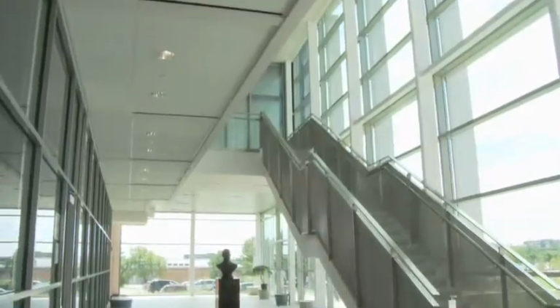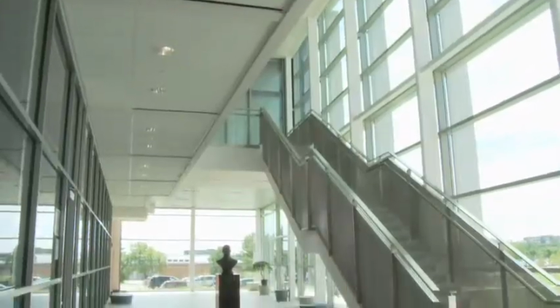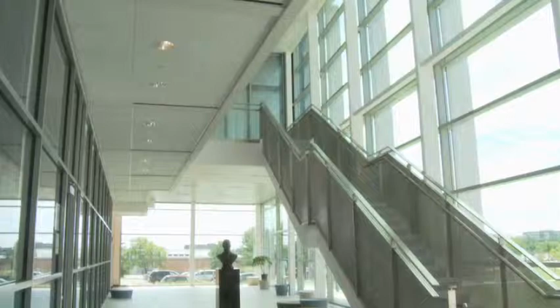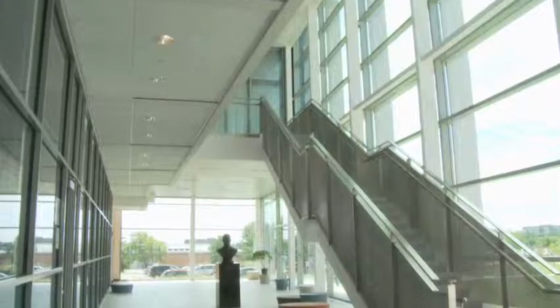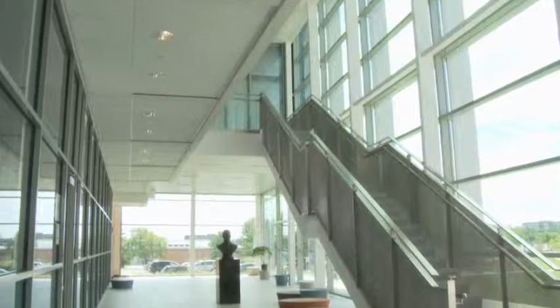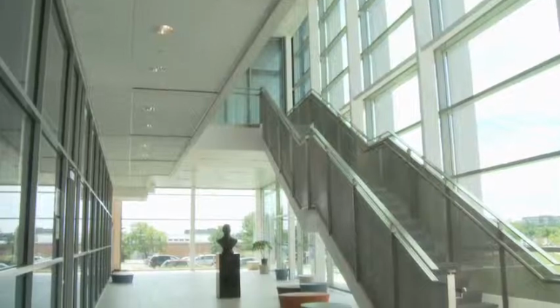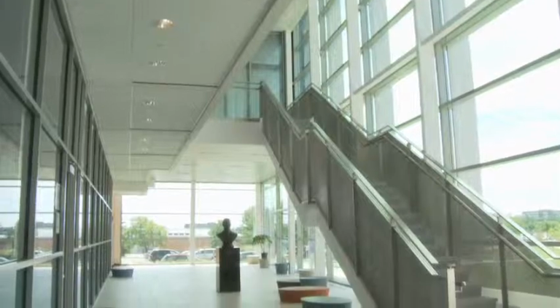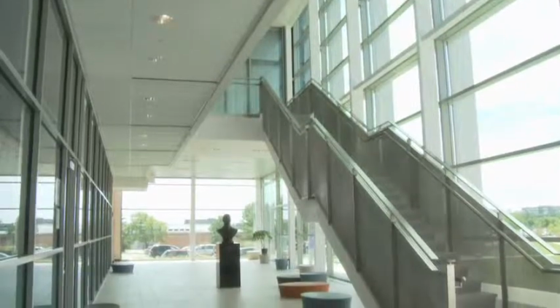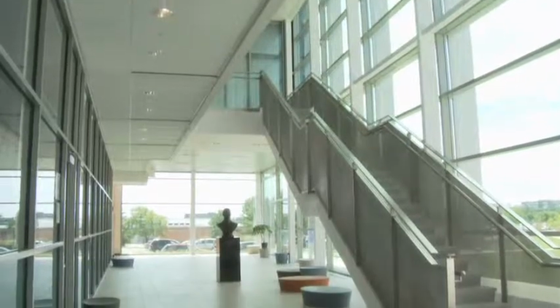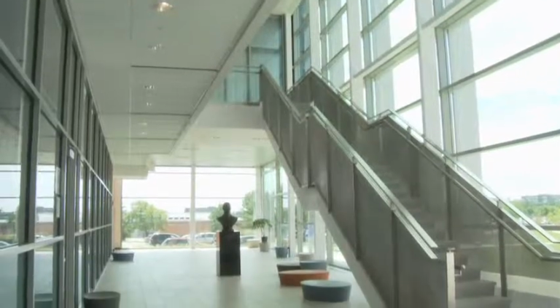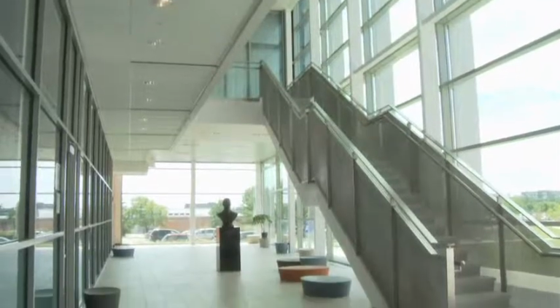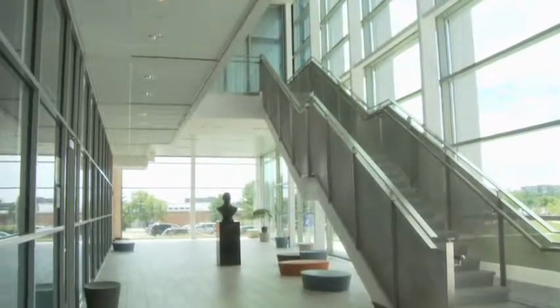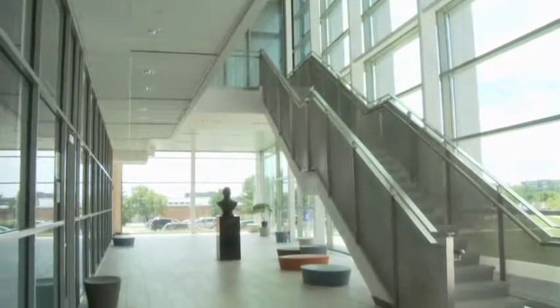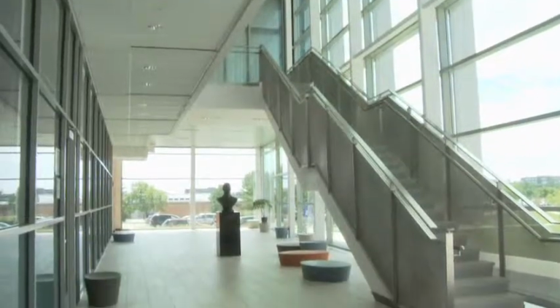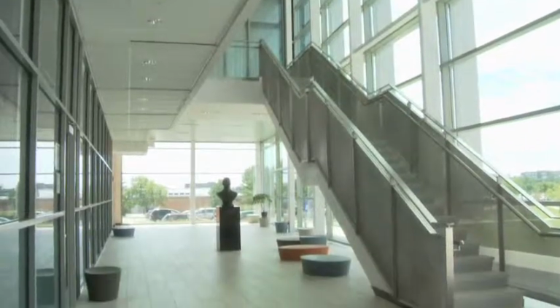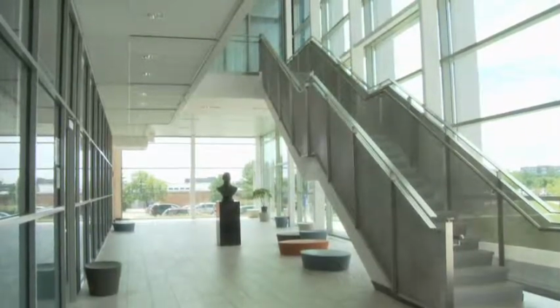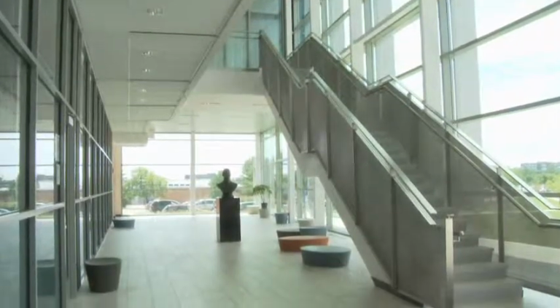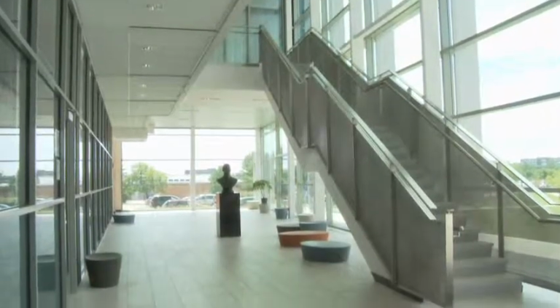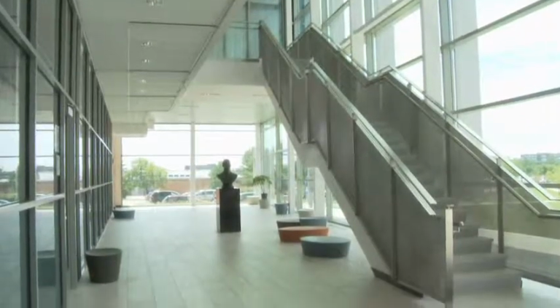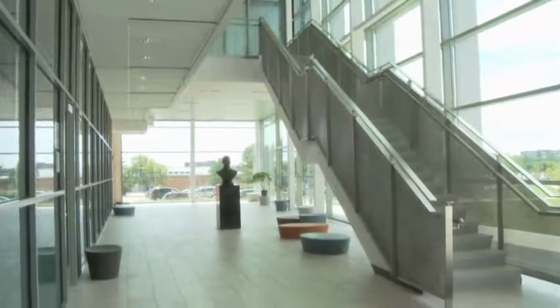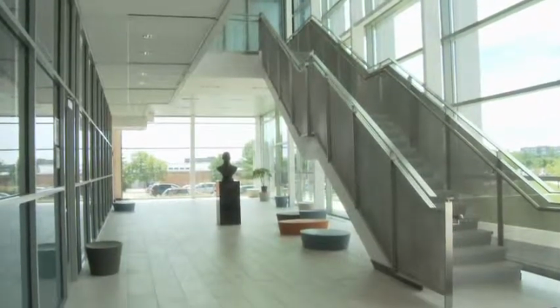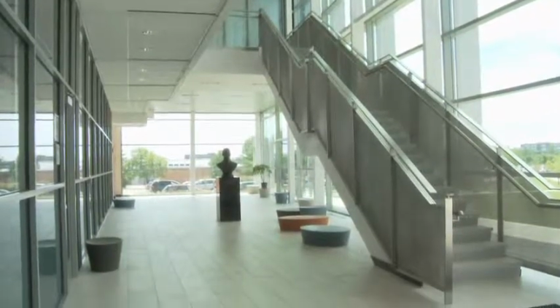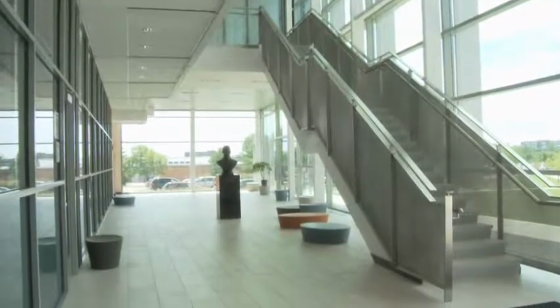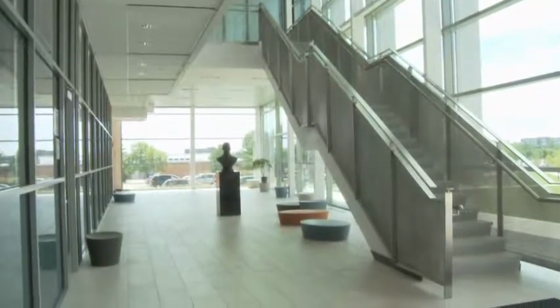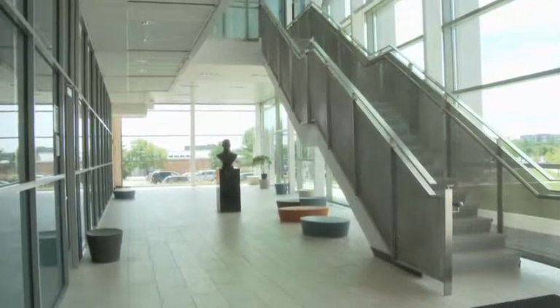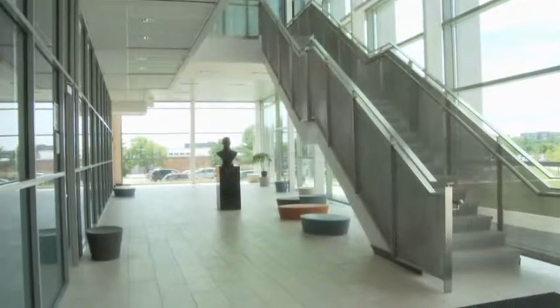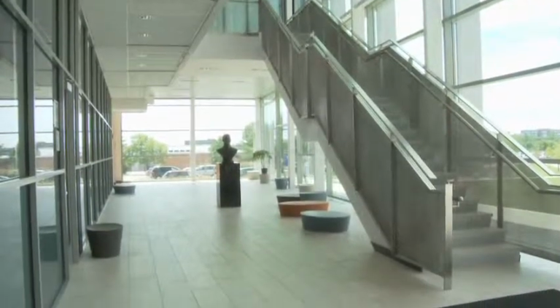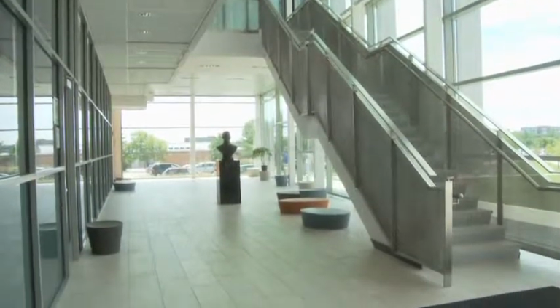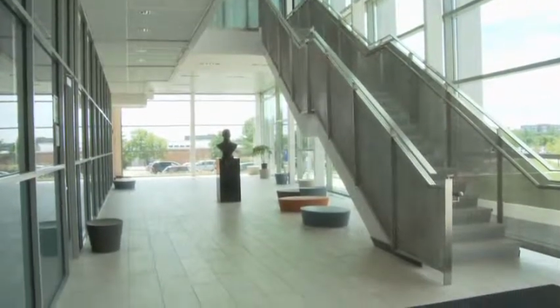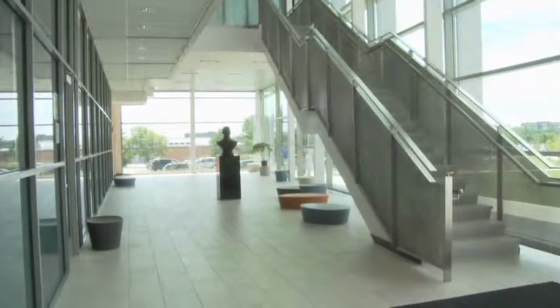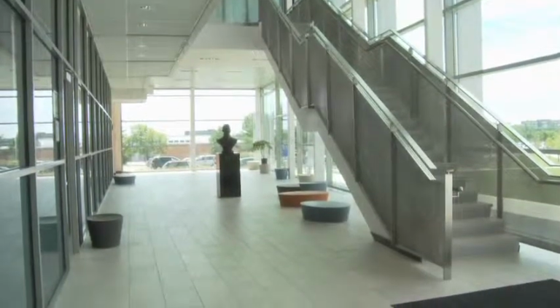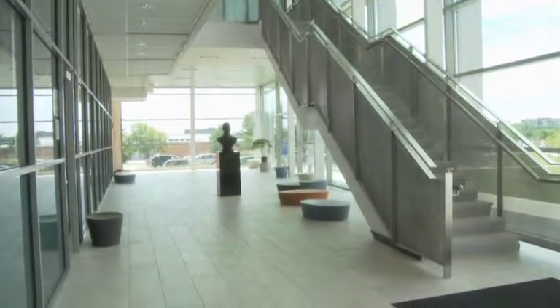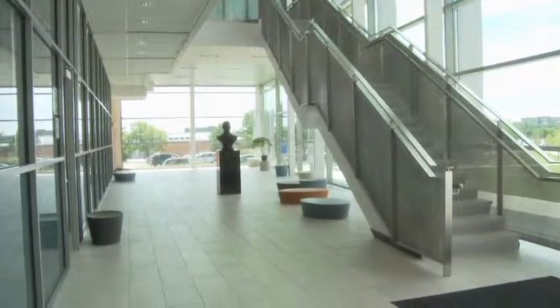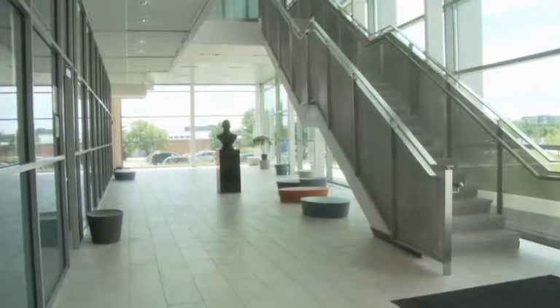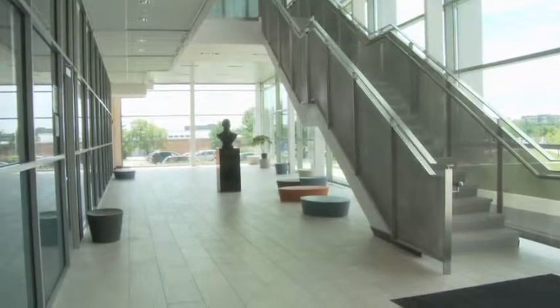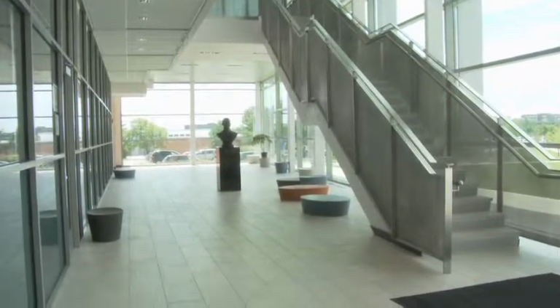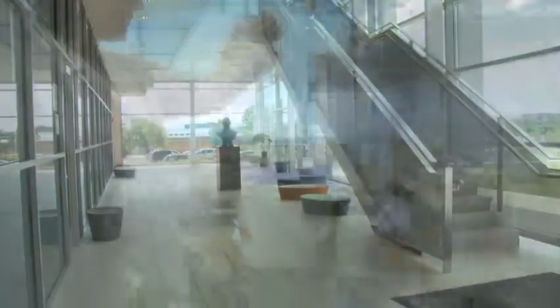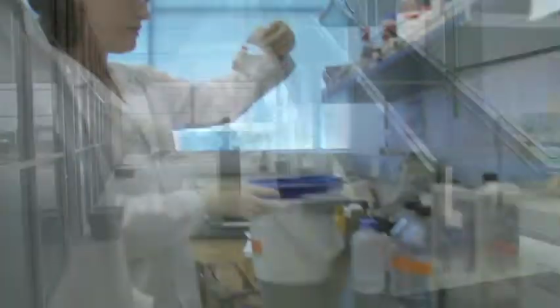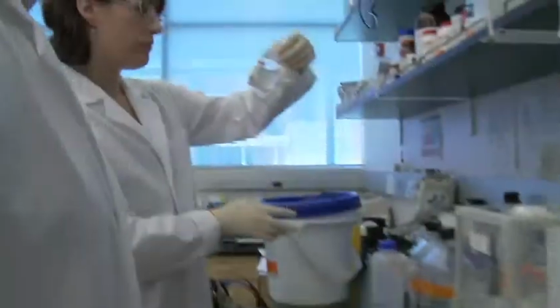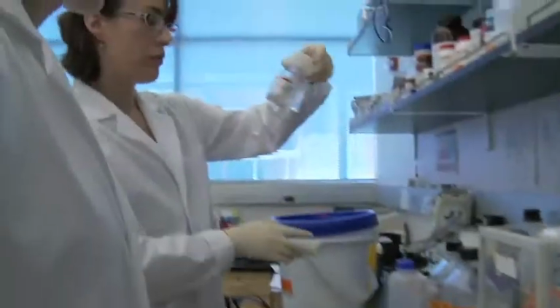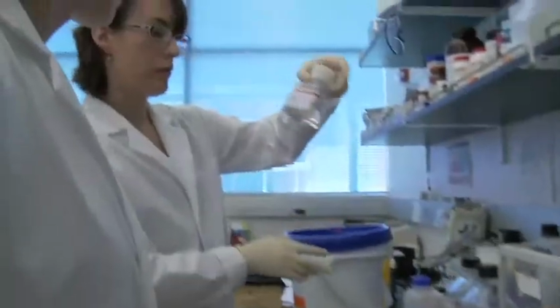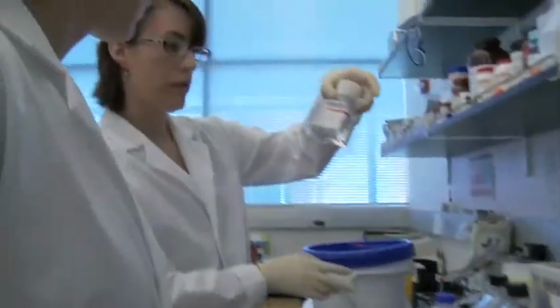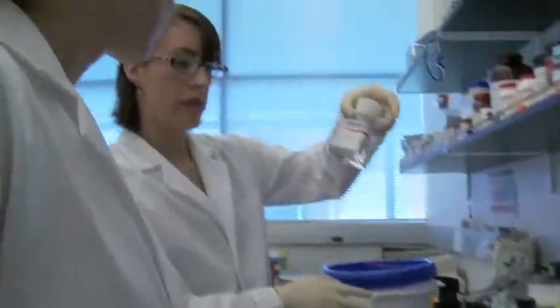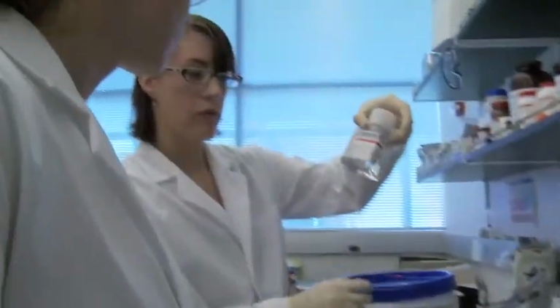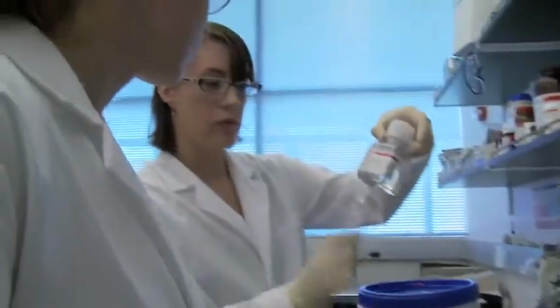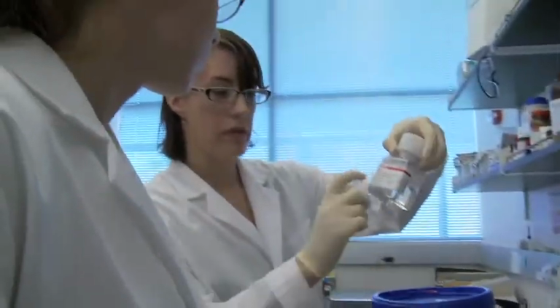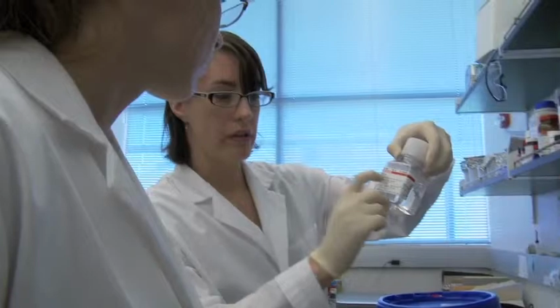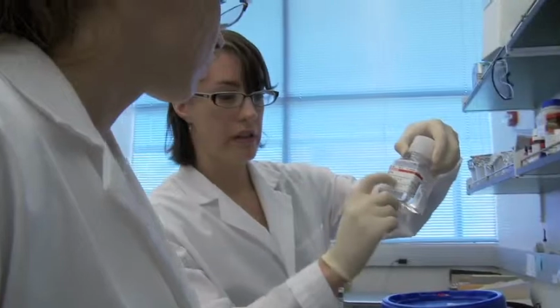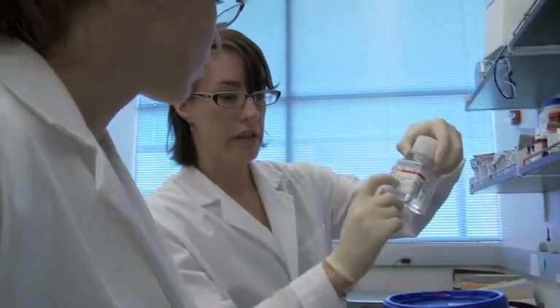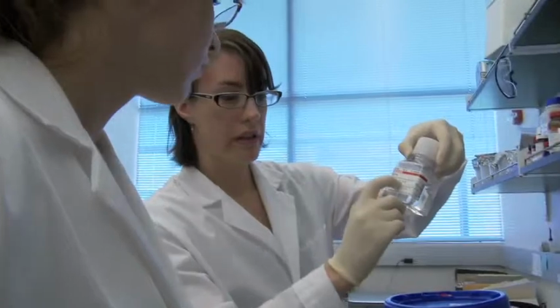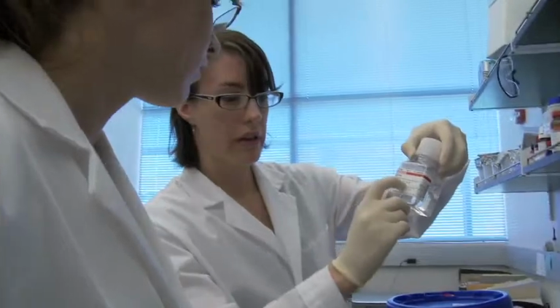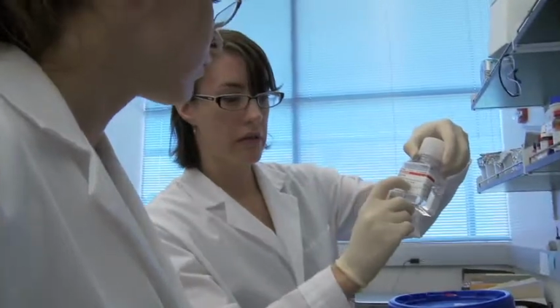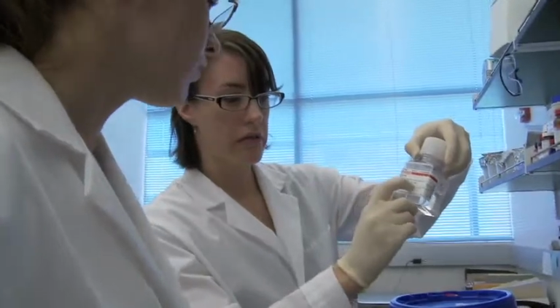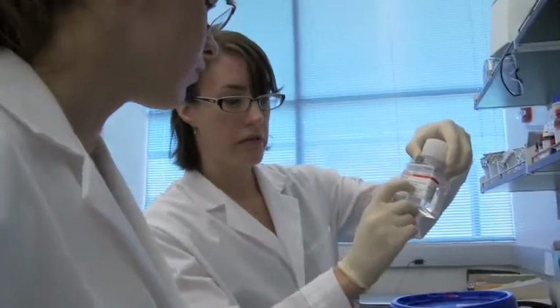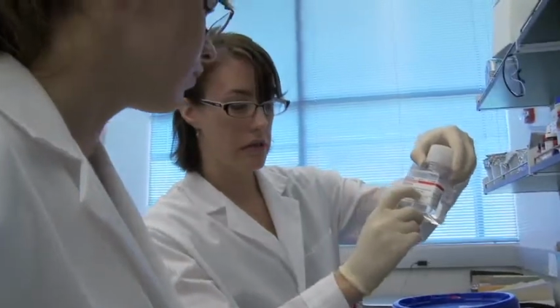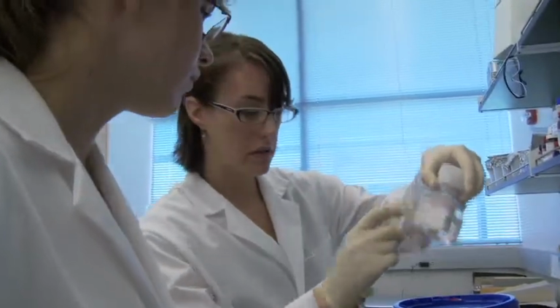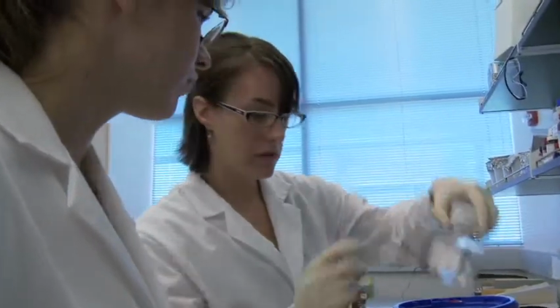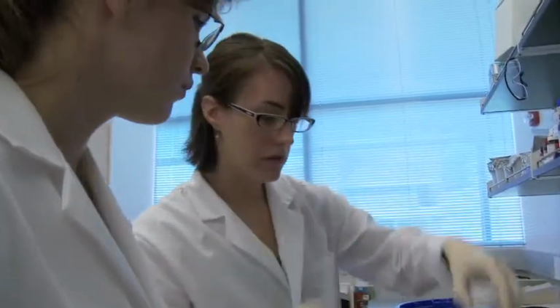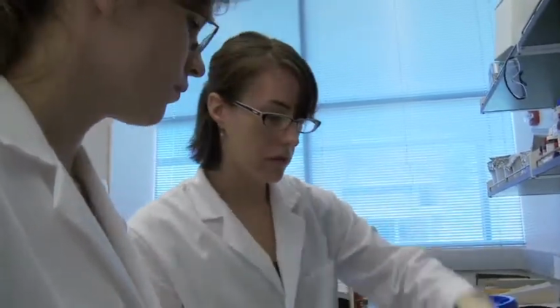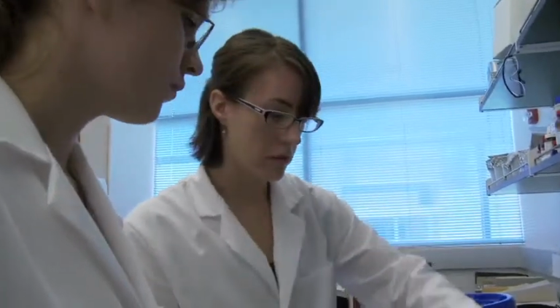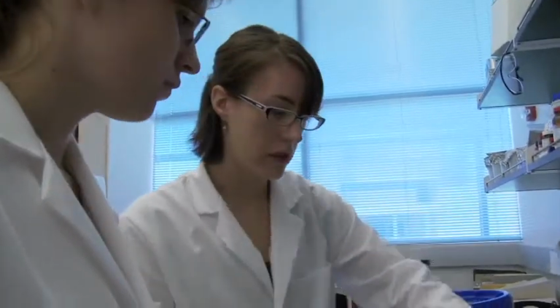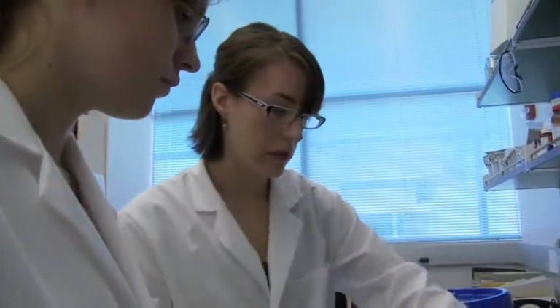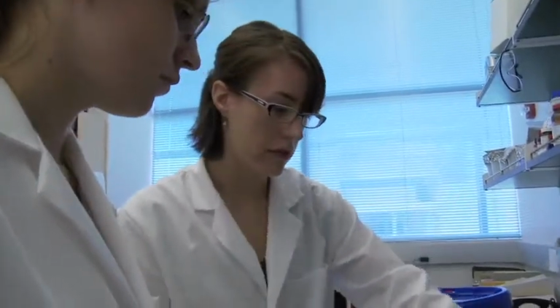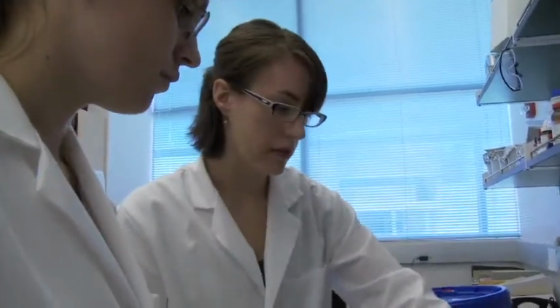In every department, work underway at Wright State is helping to shape the future of medicine, and you will soon have a chance to contribute to that work.